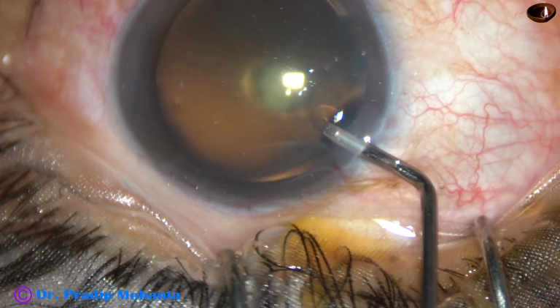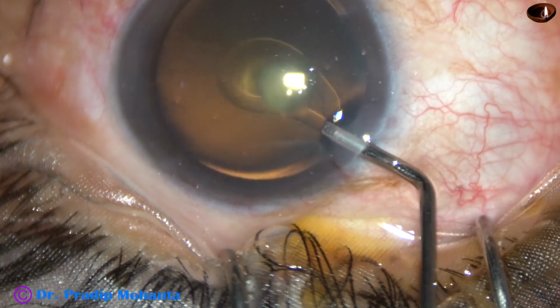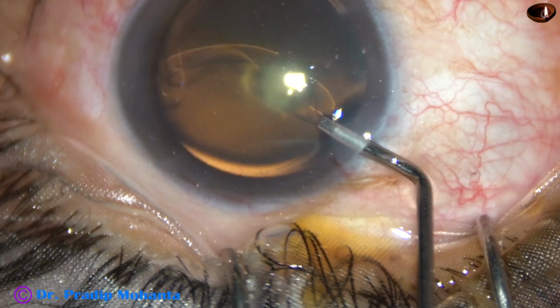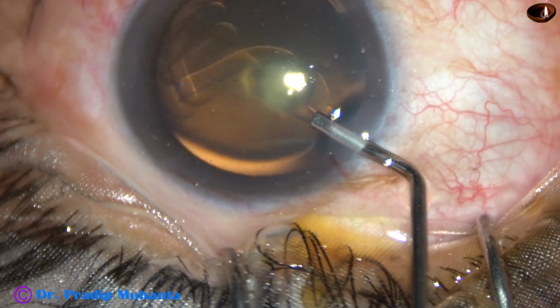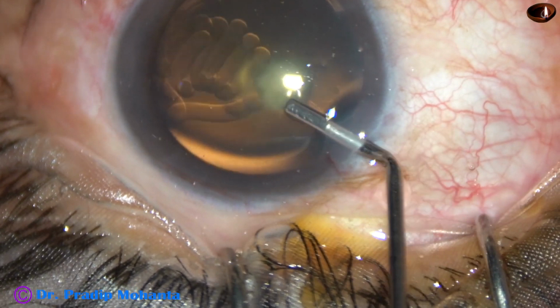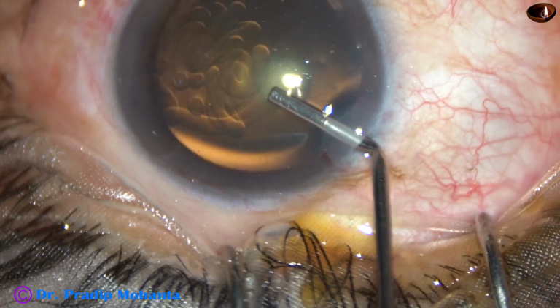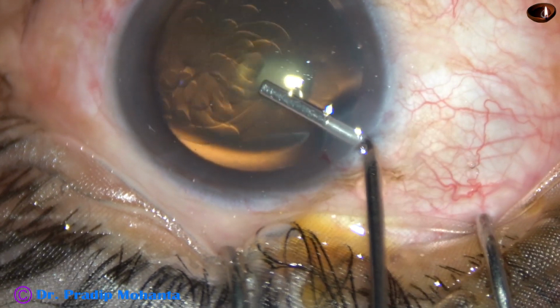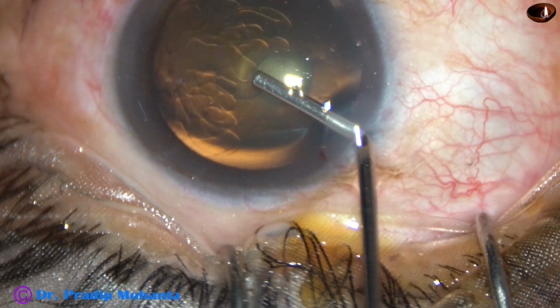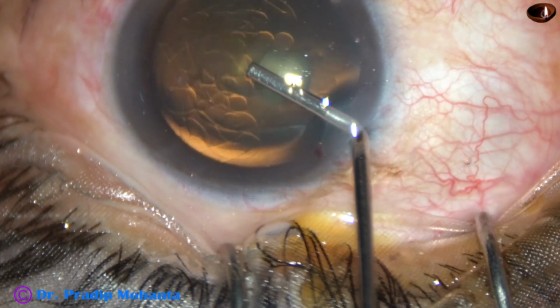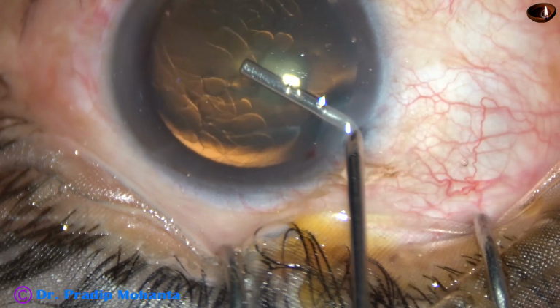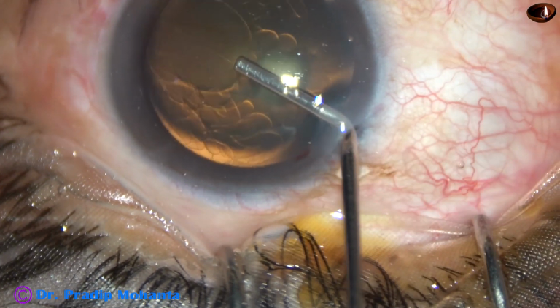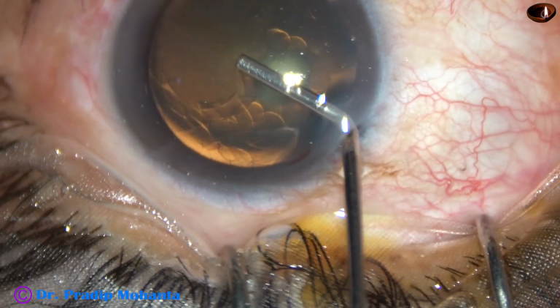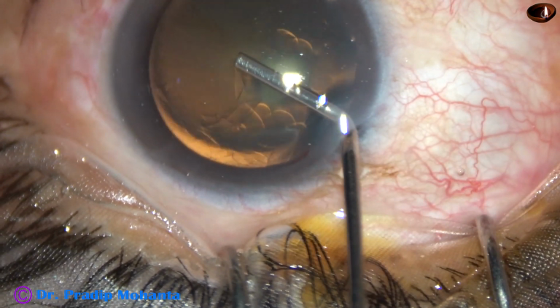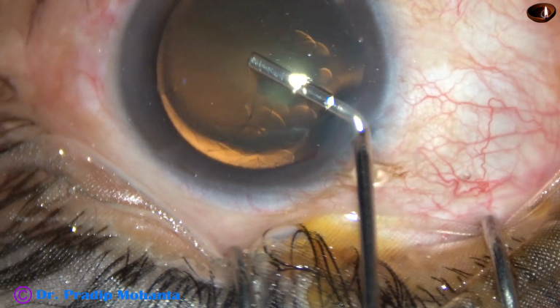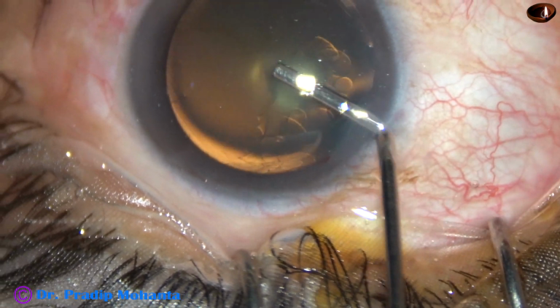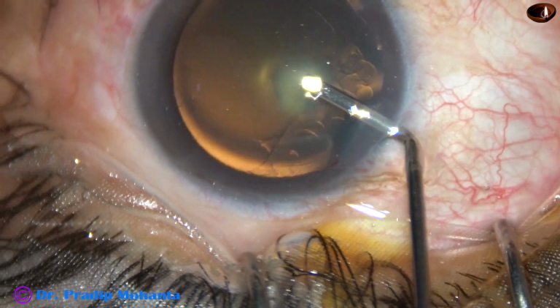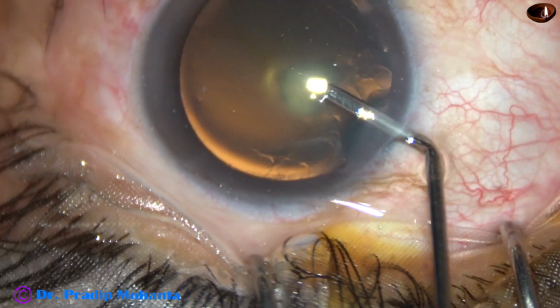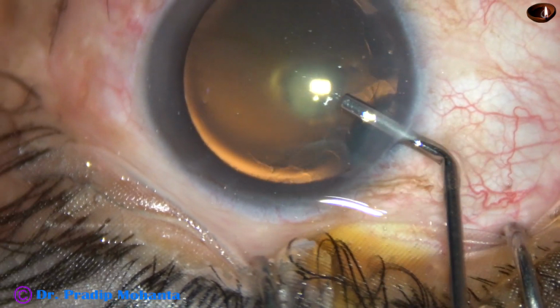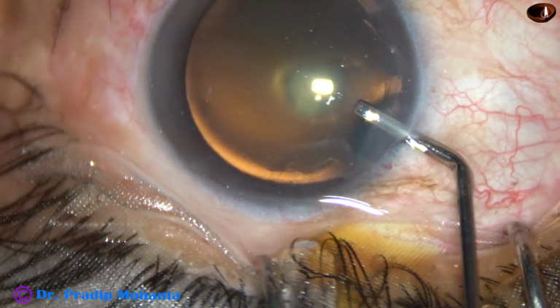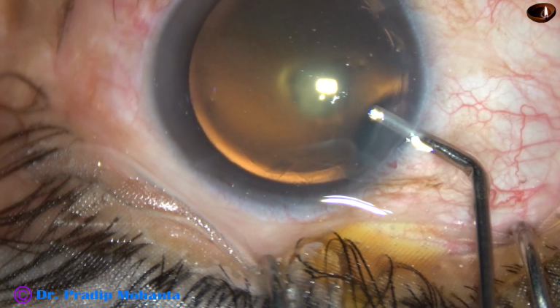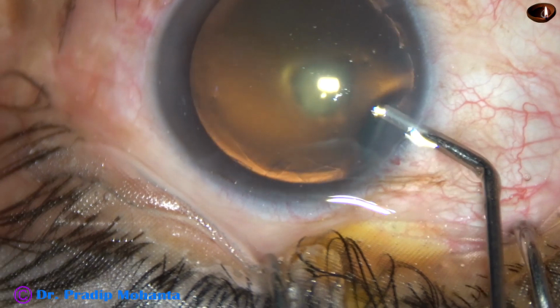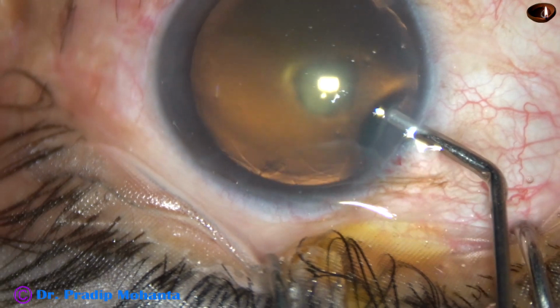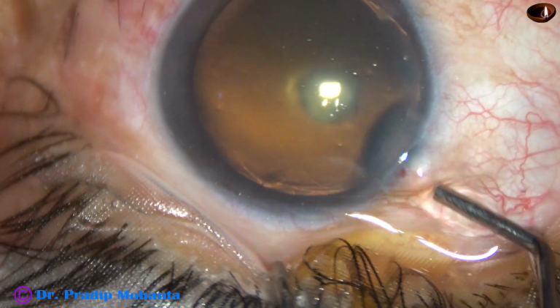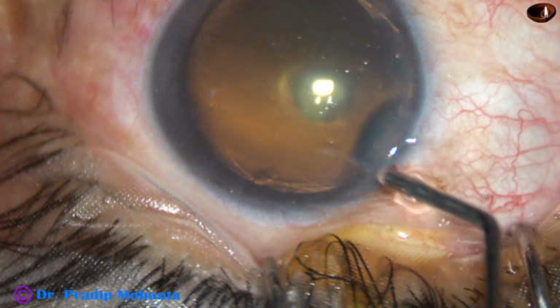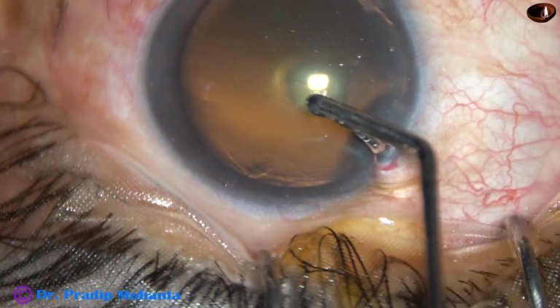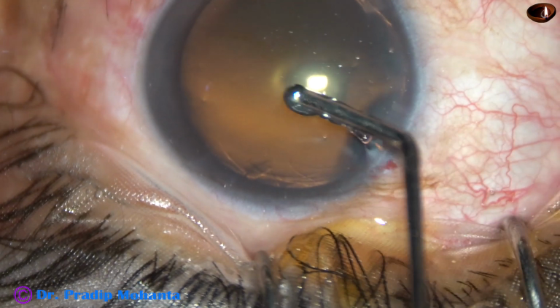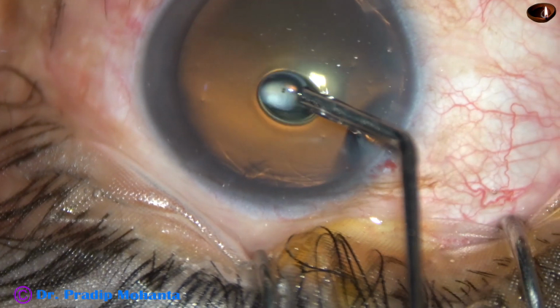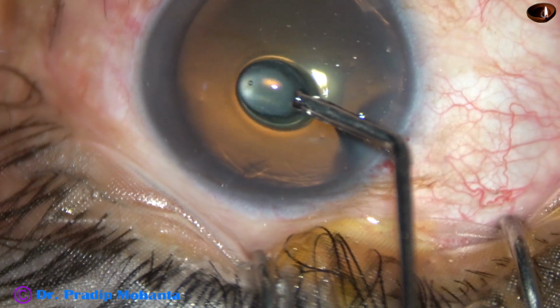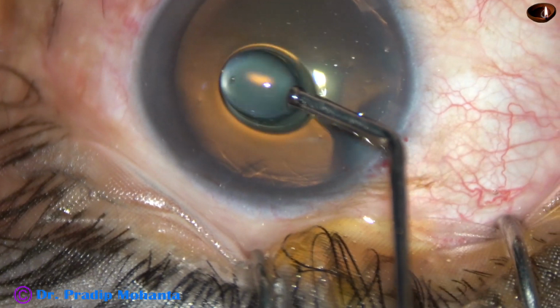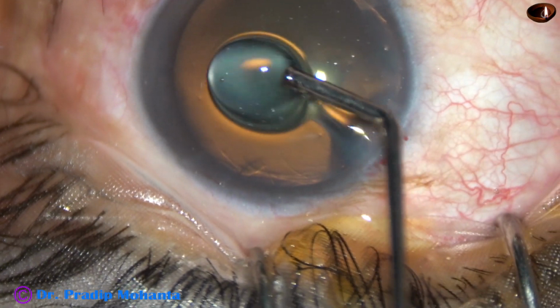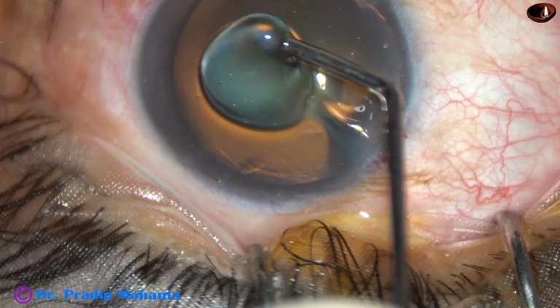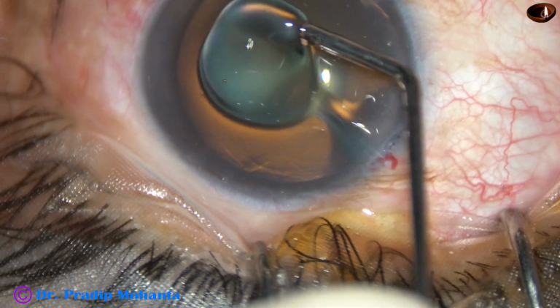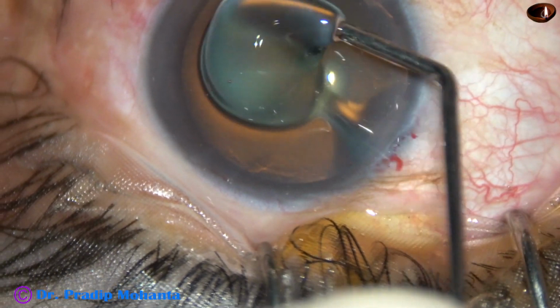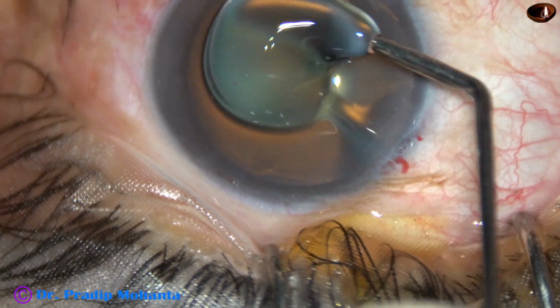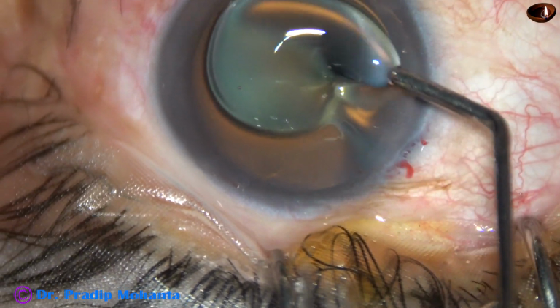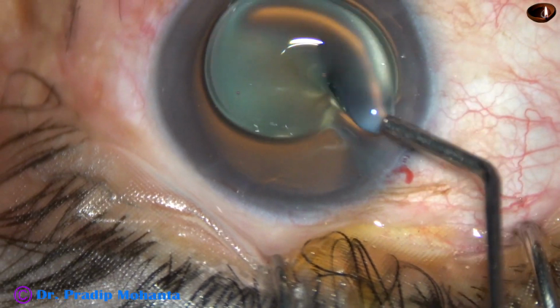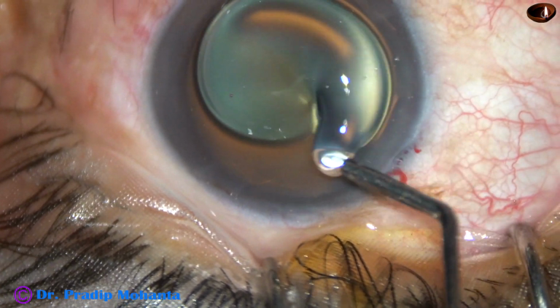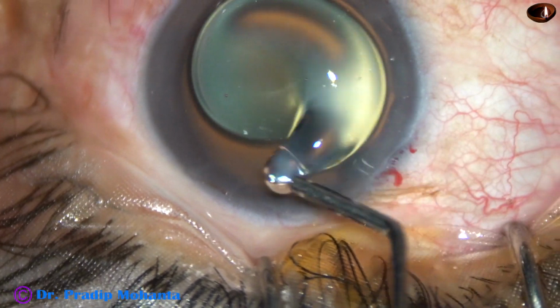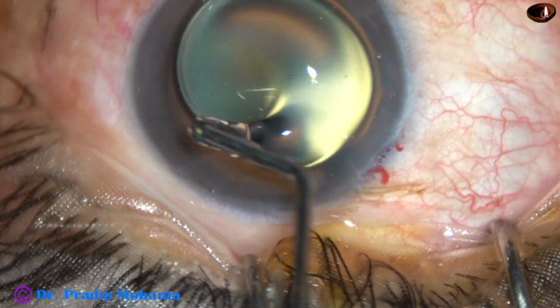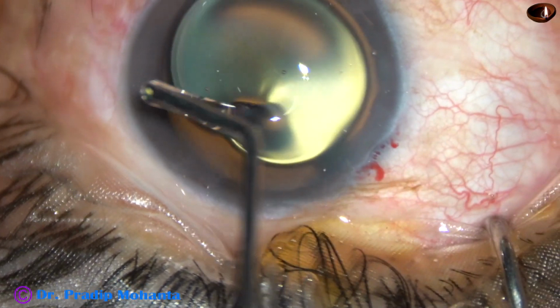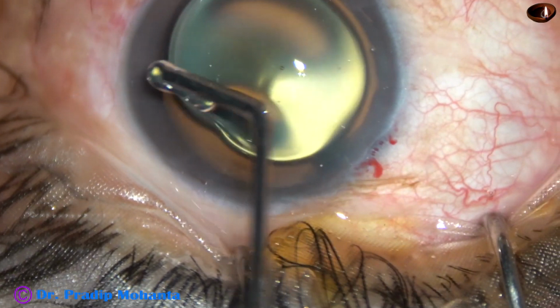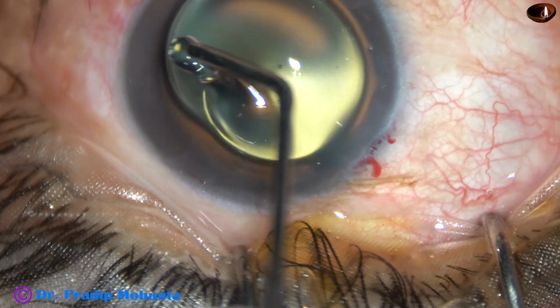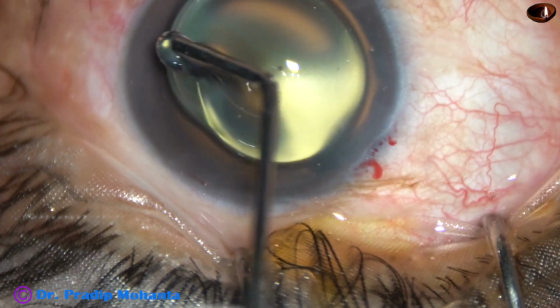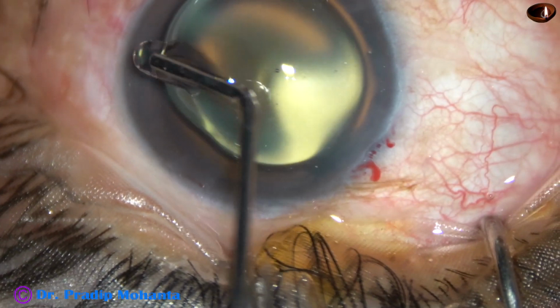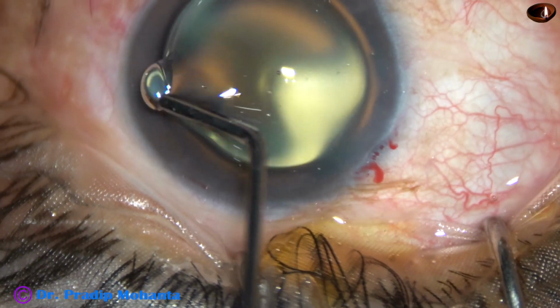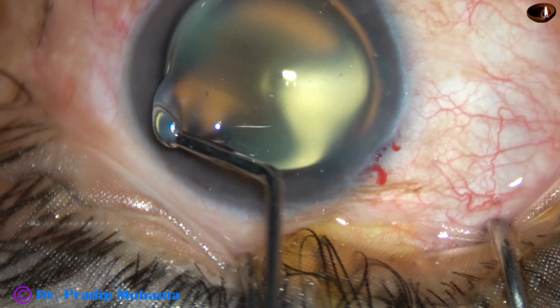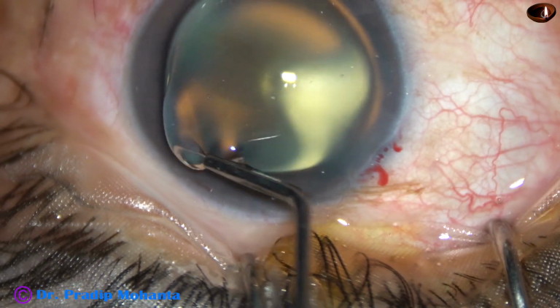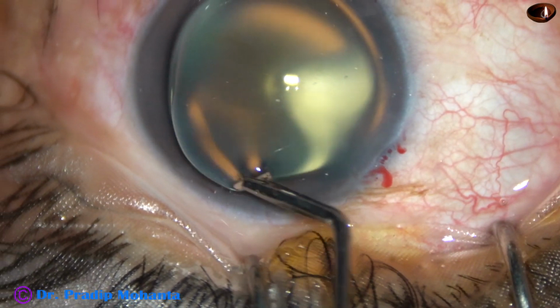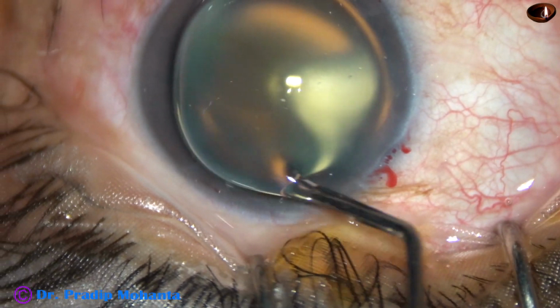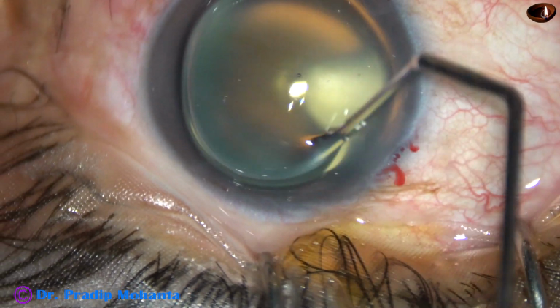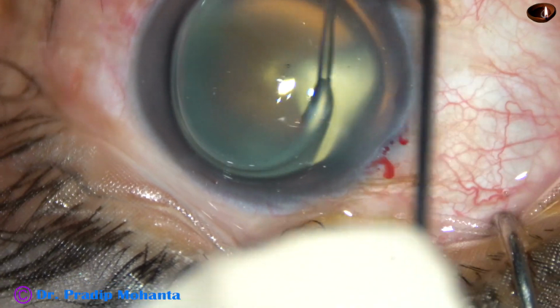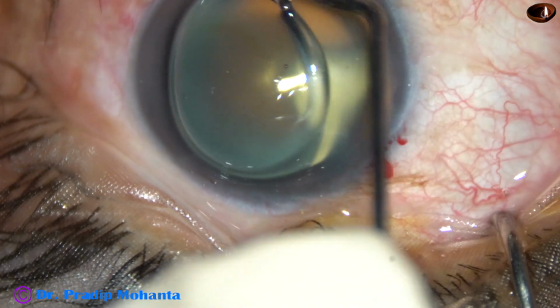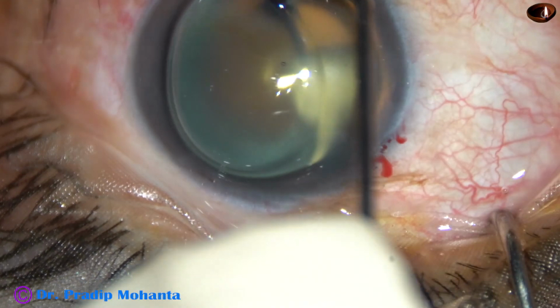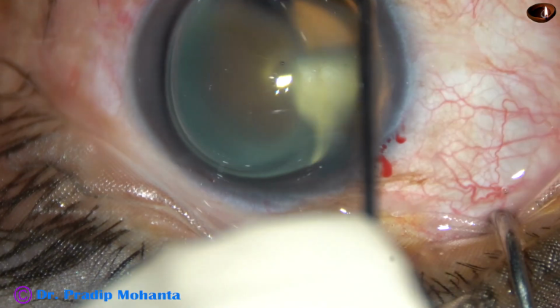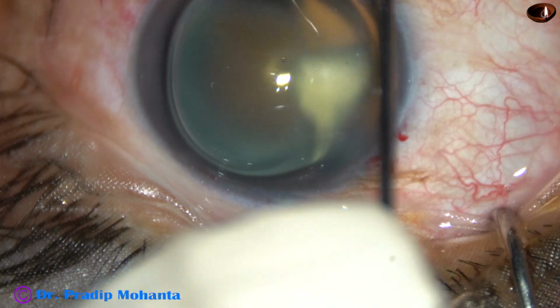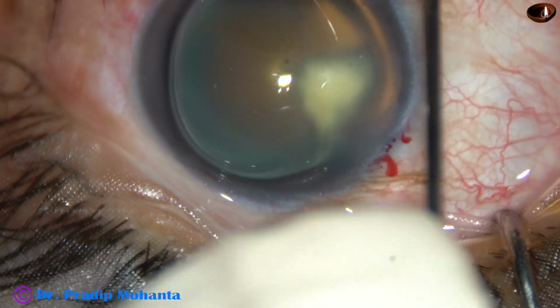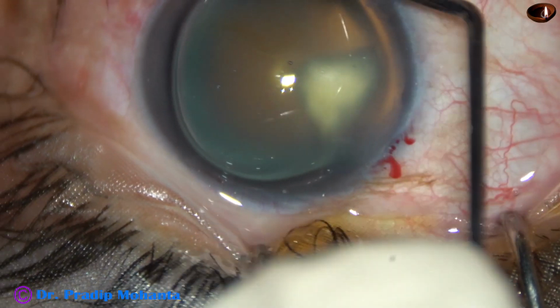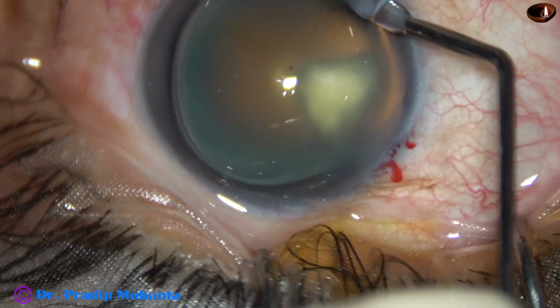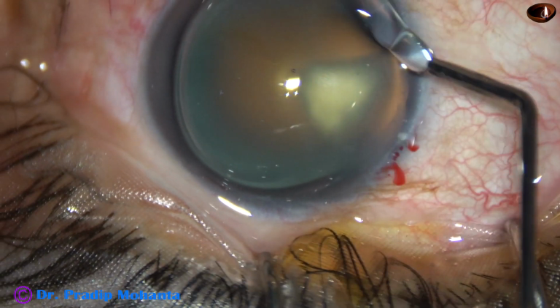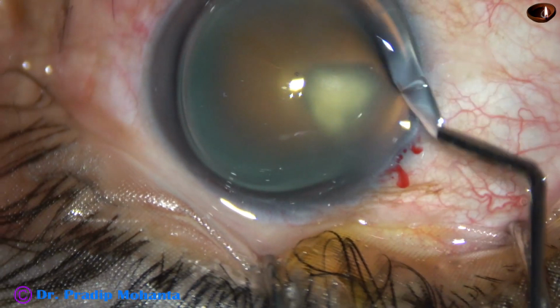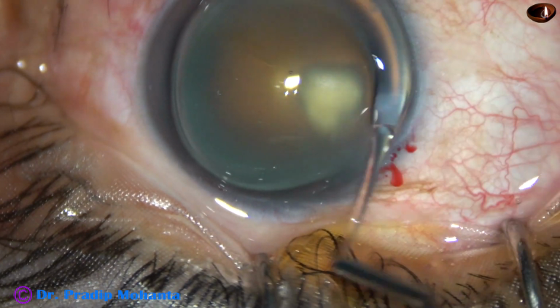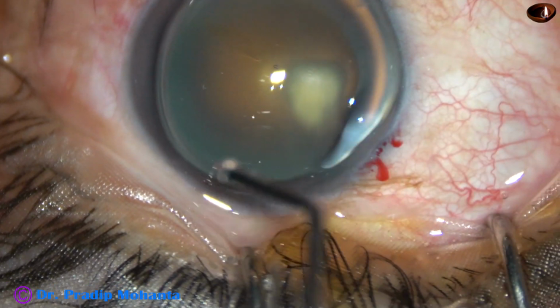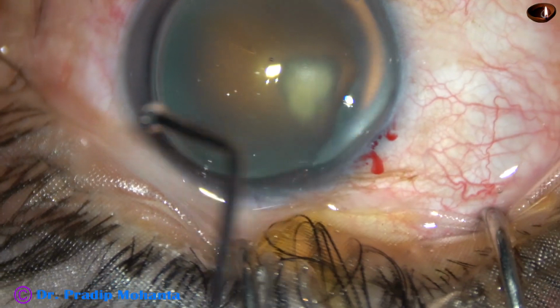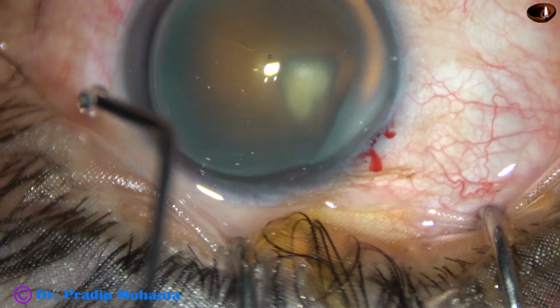Now, viscoelastic is injected into the anterior chamber and applied over the cornea for better visibility.